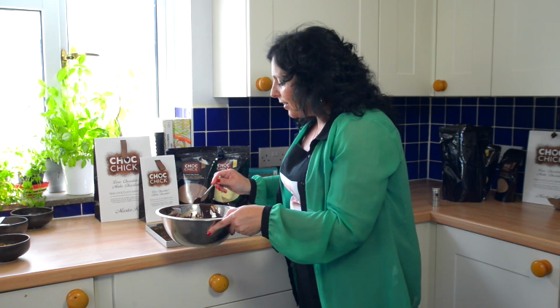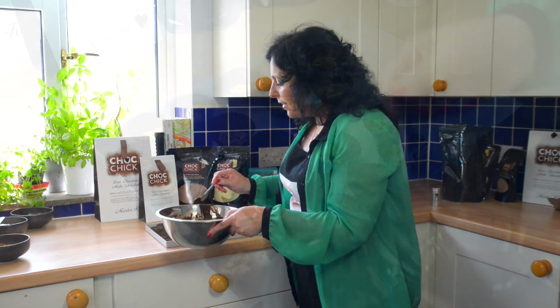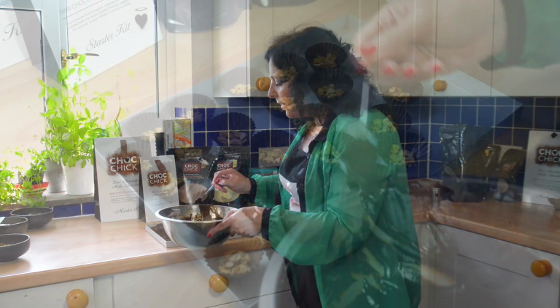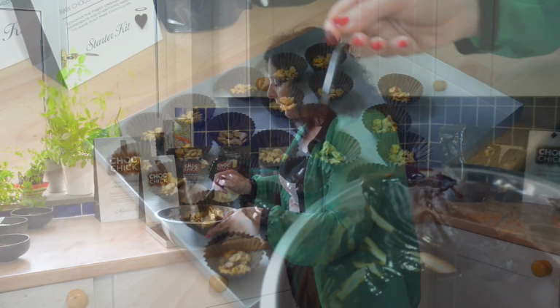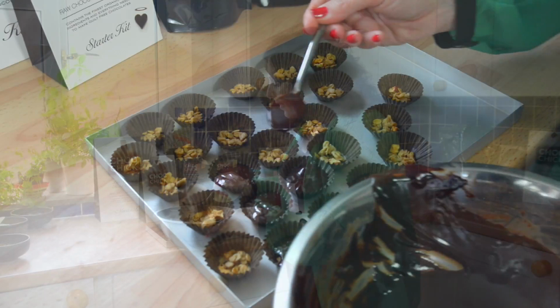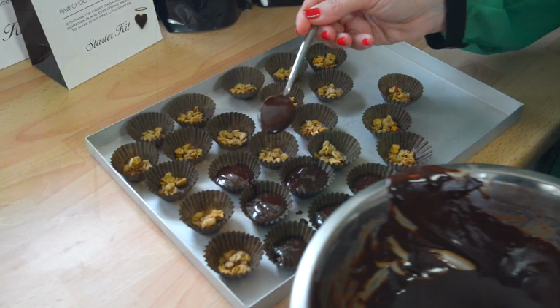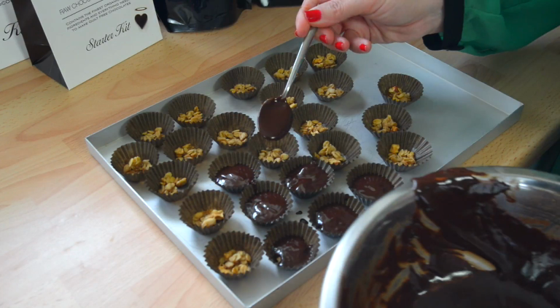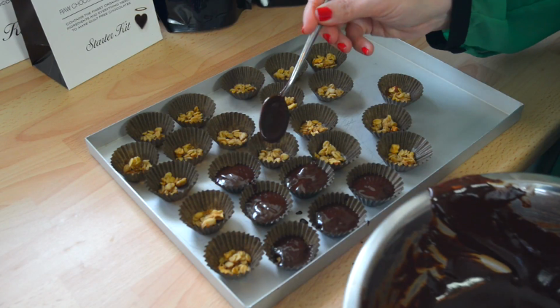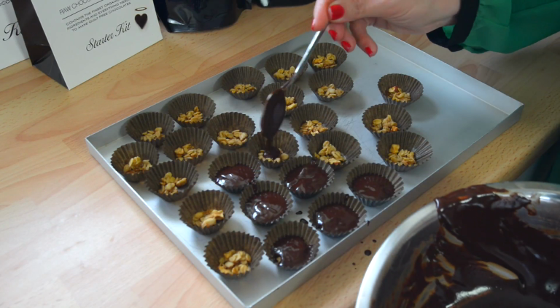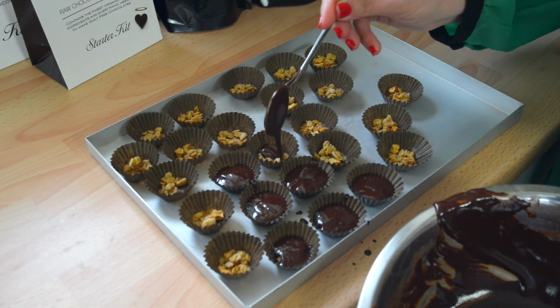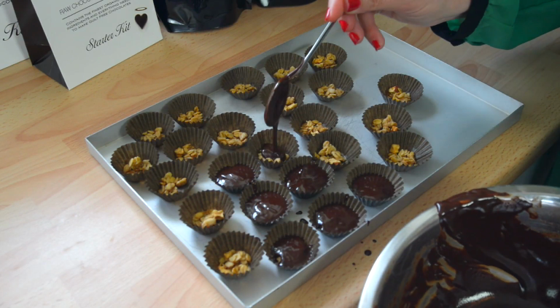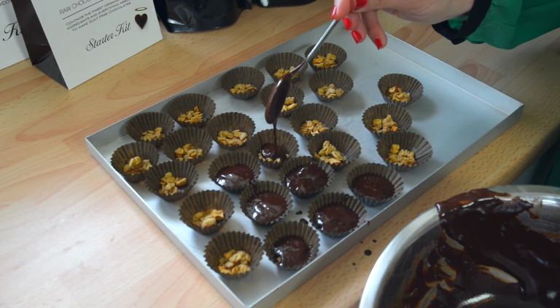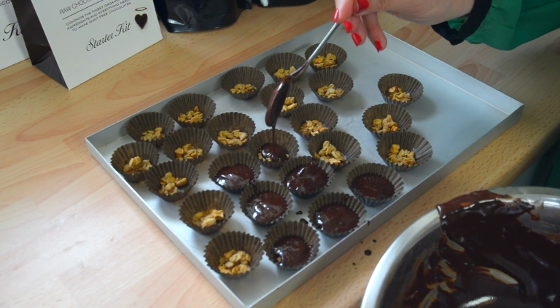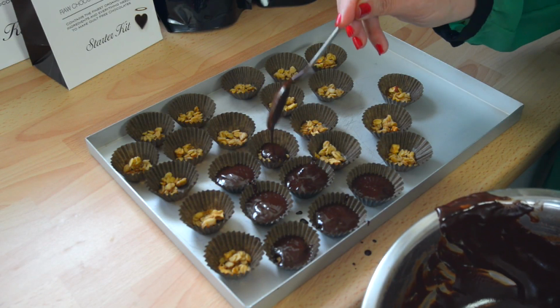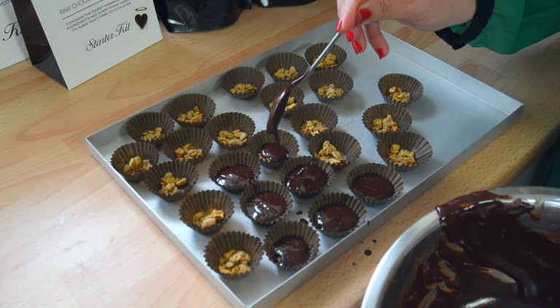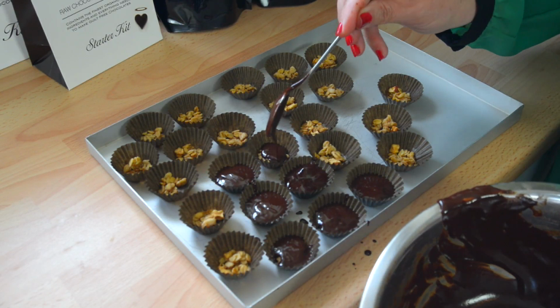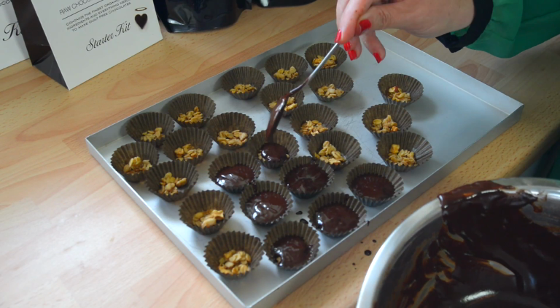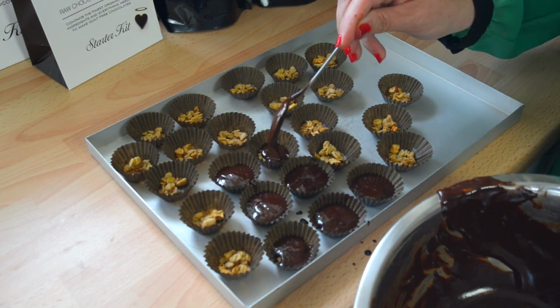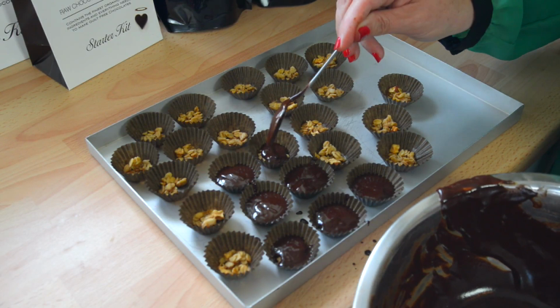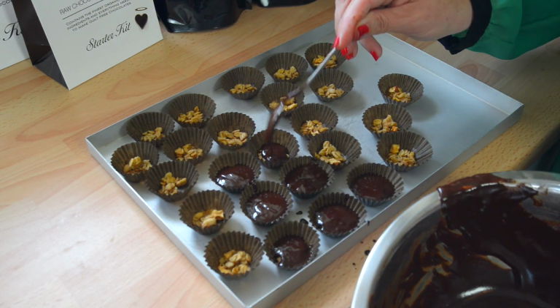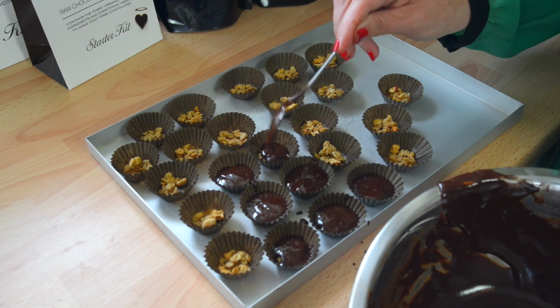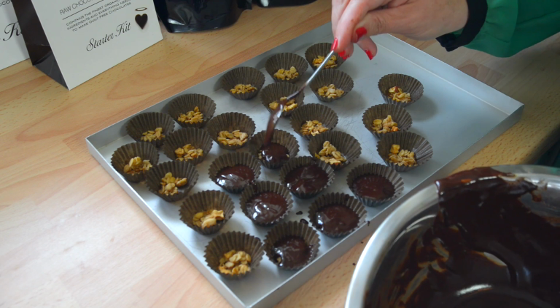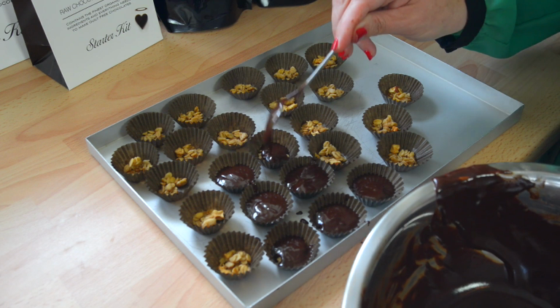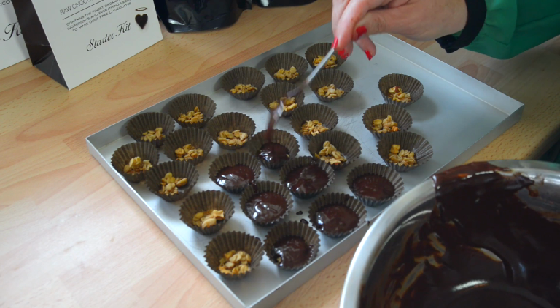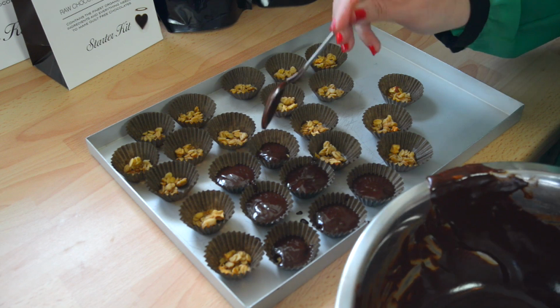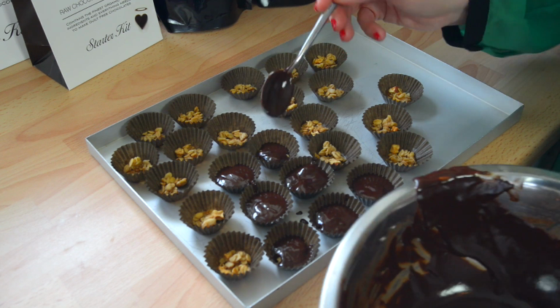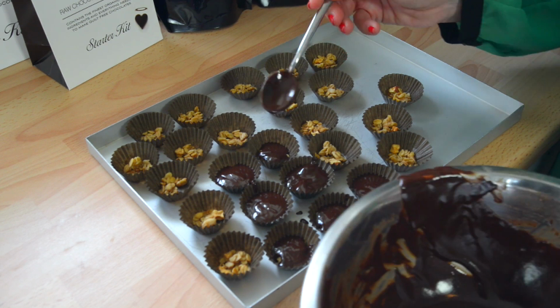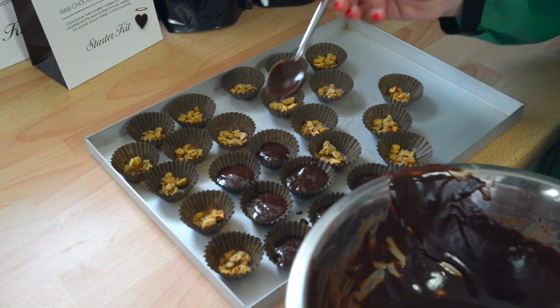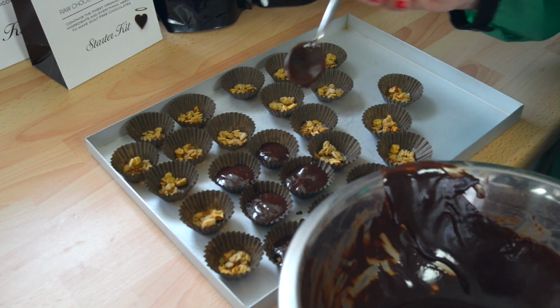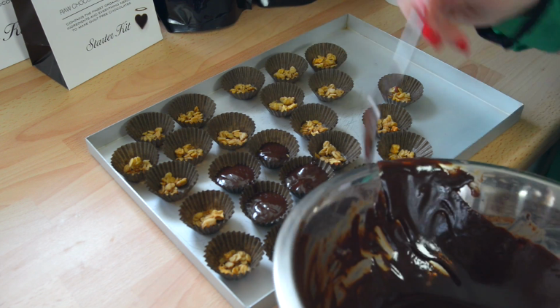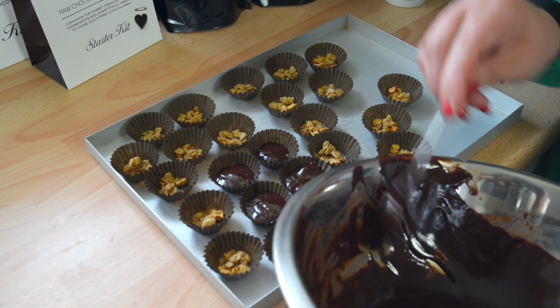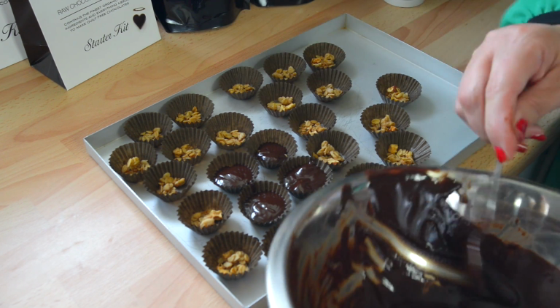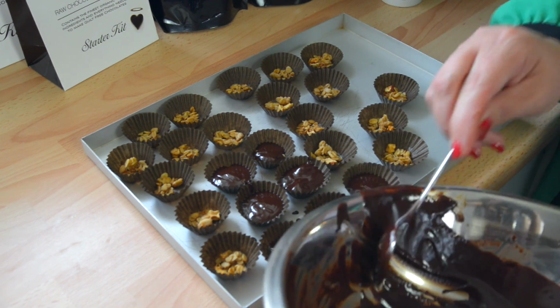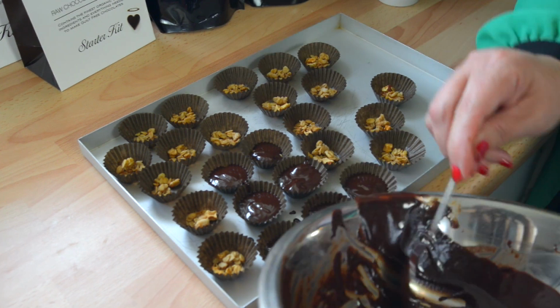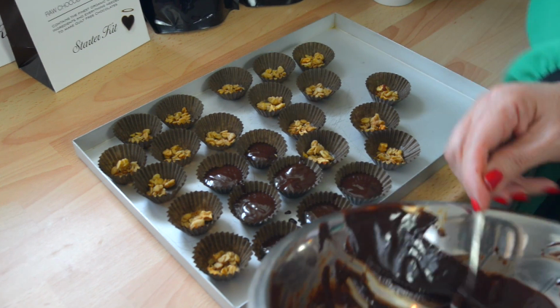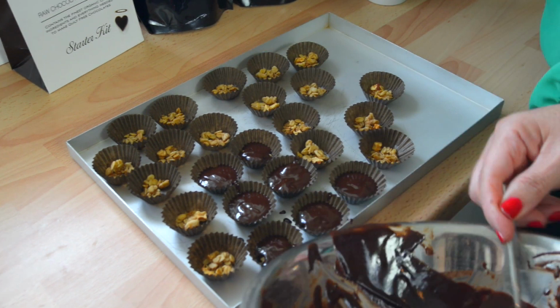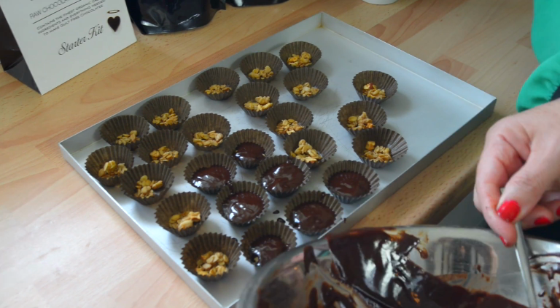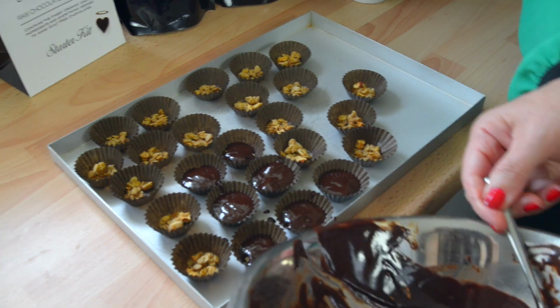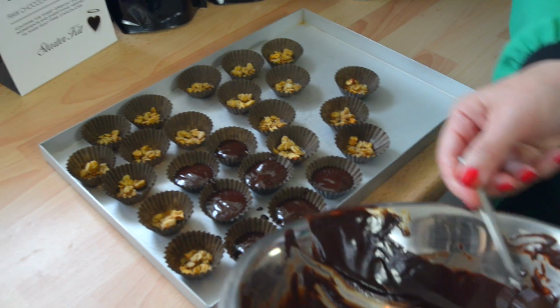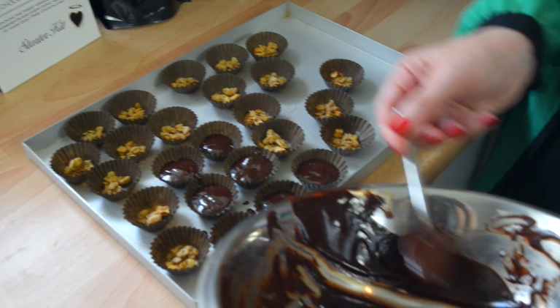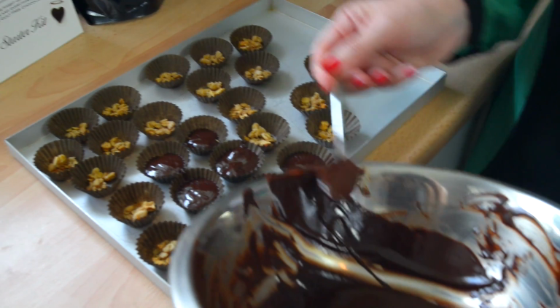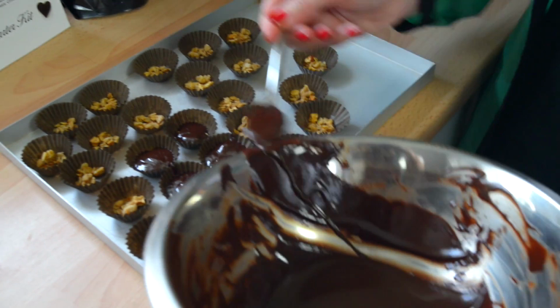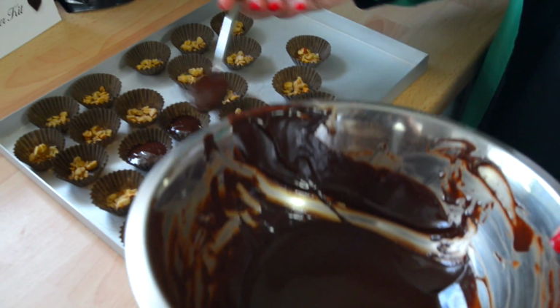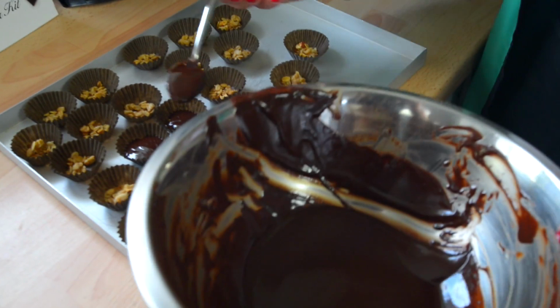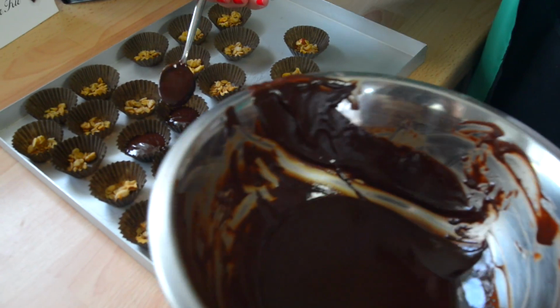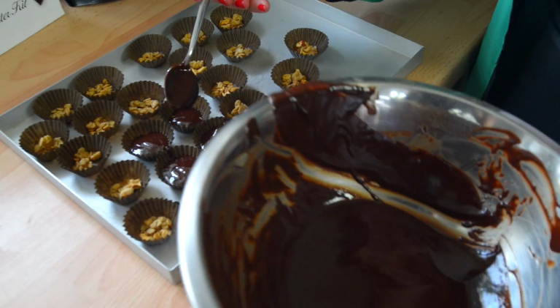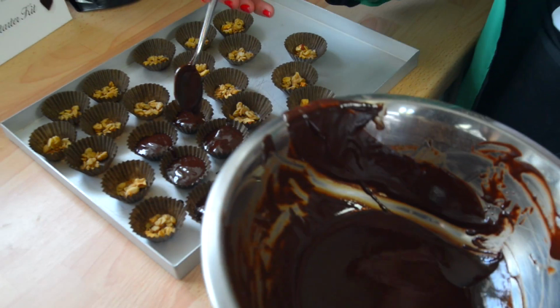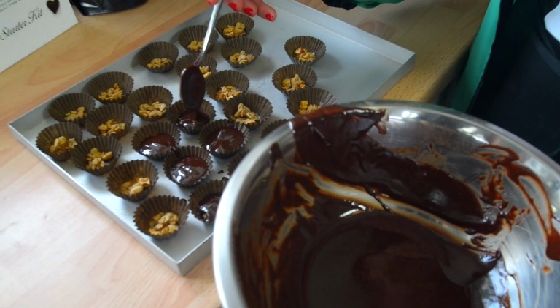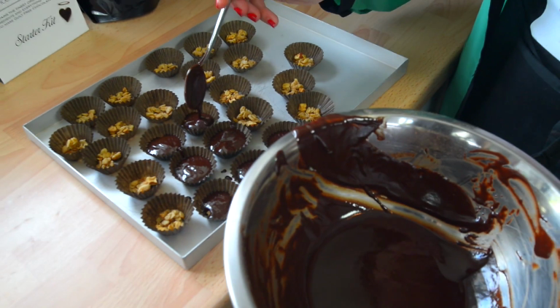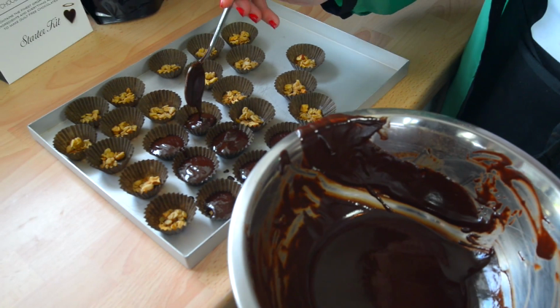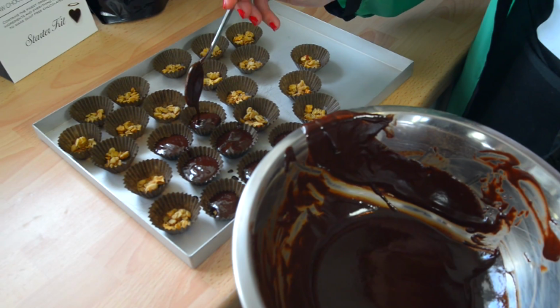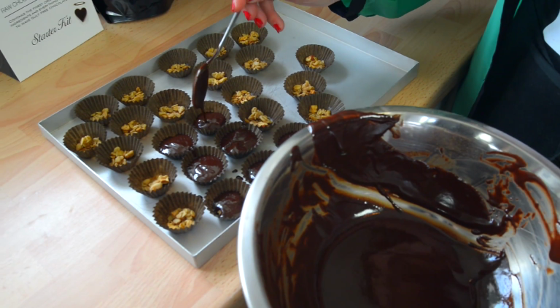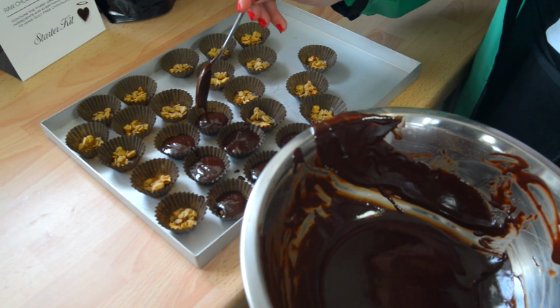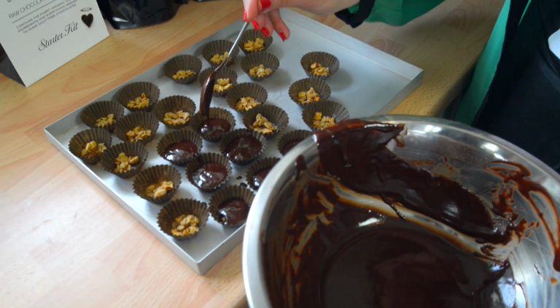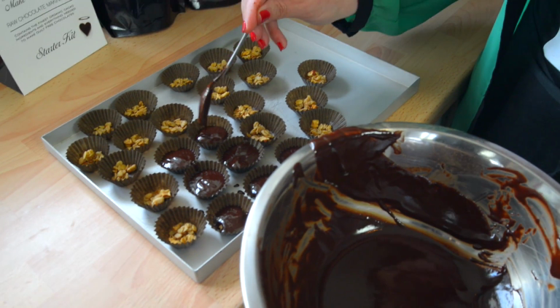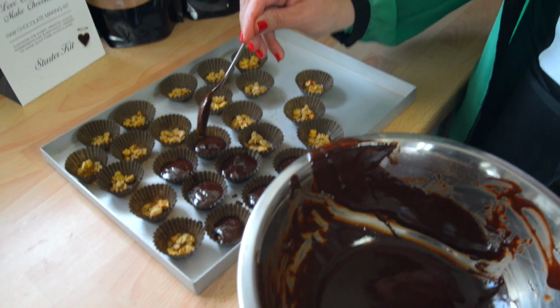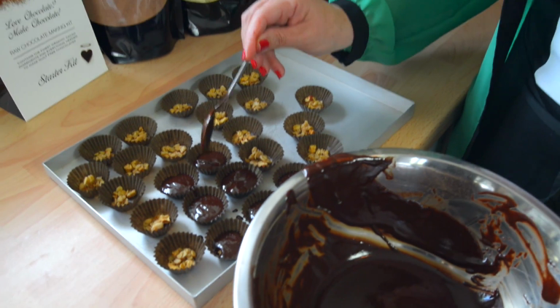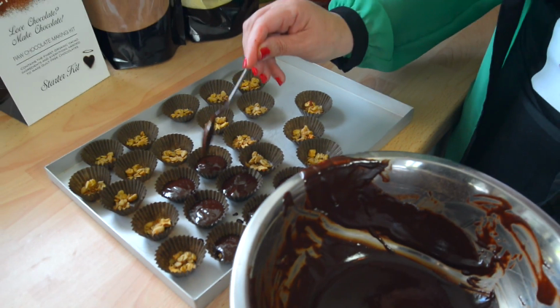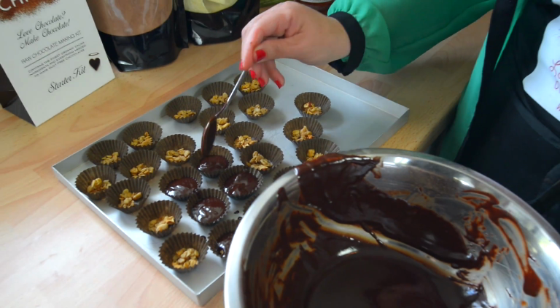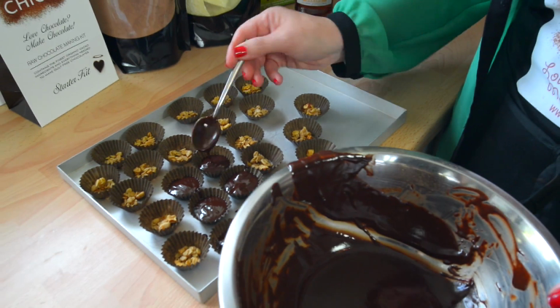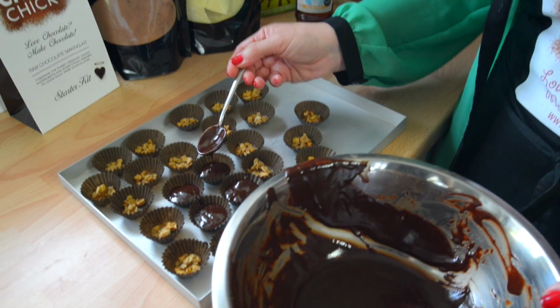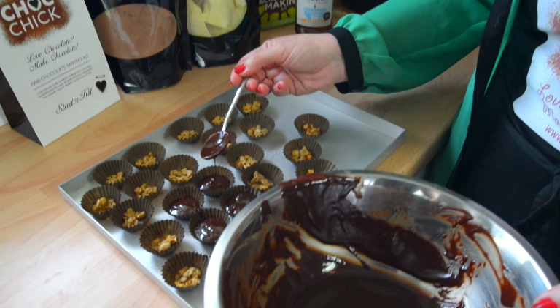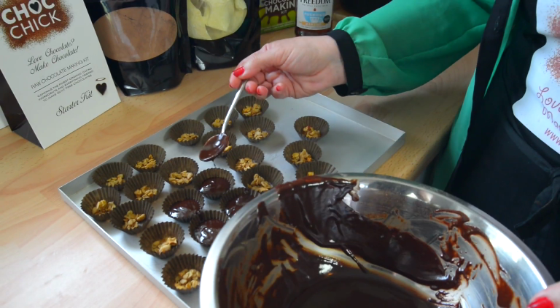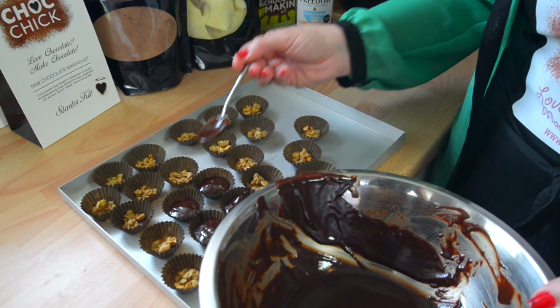It's really such a tough job — making chocolates.